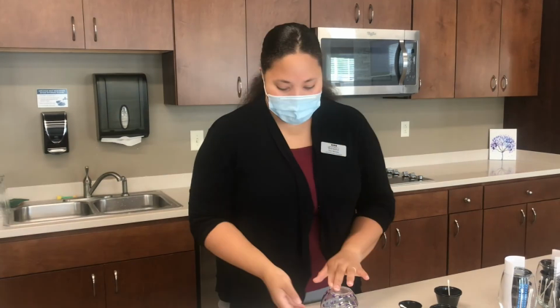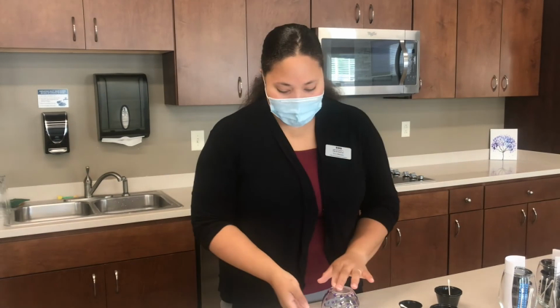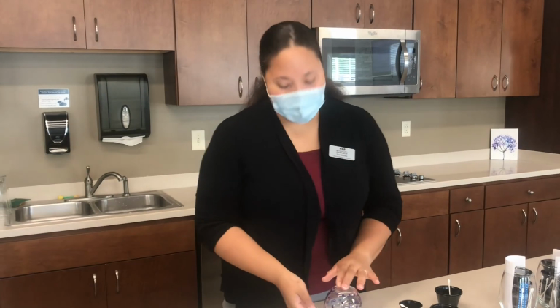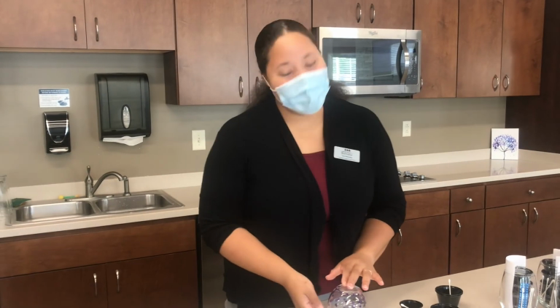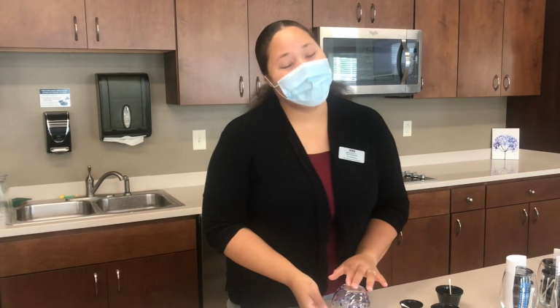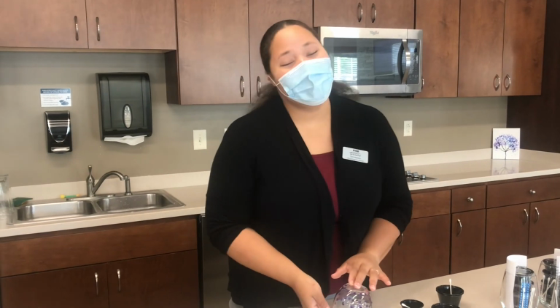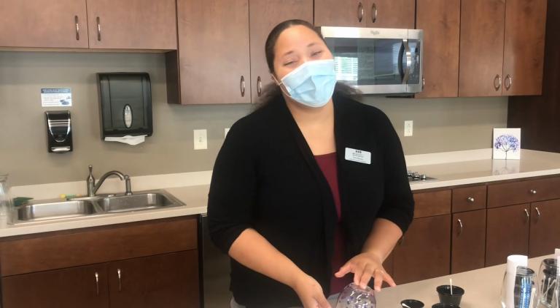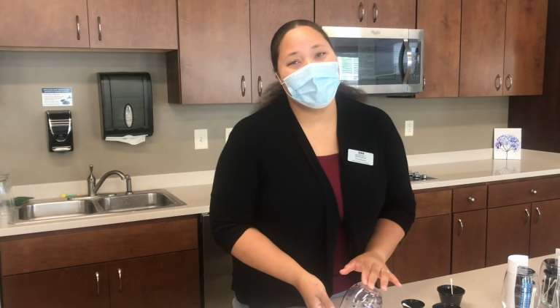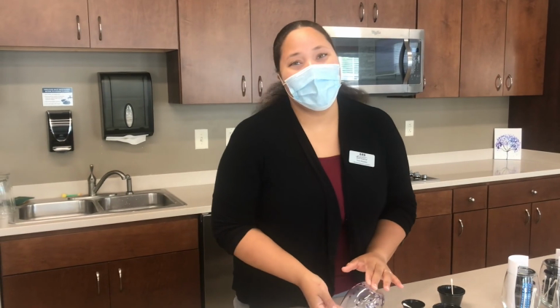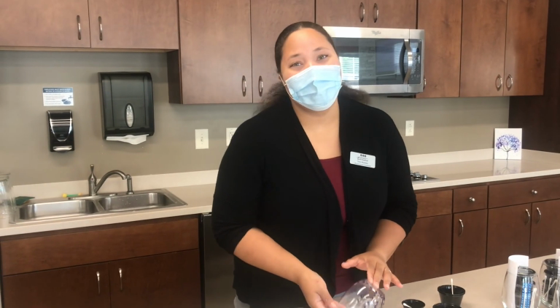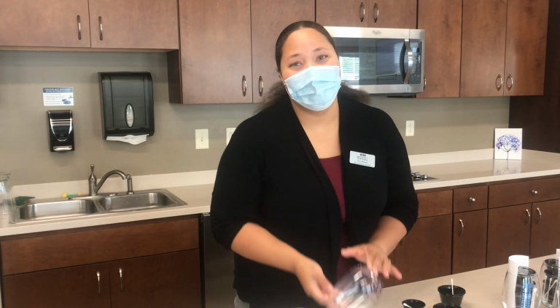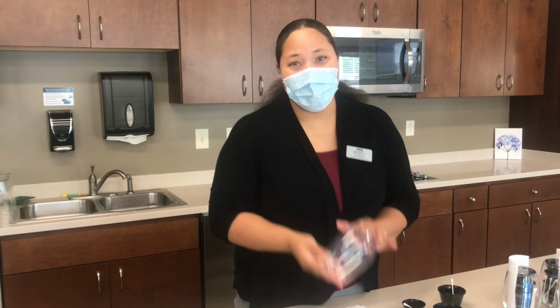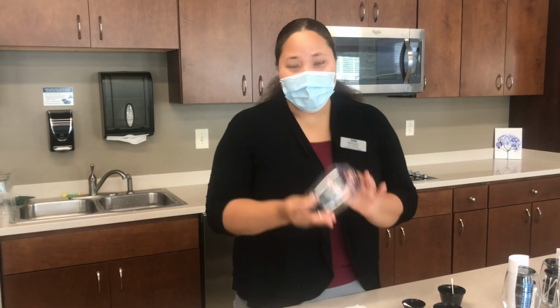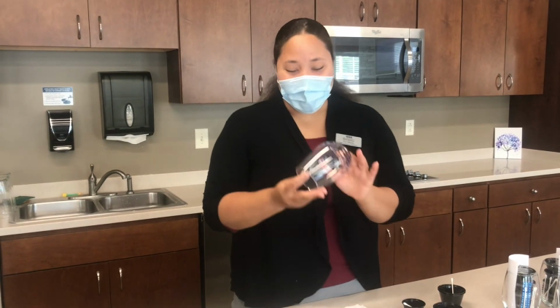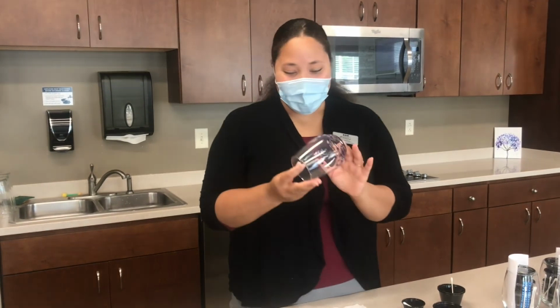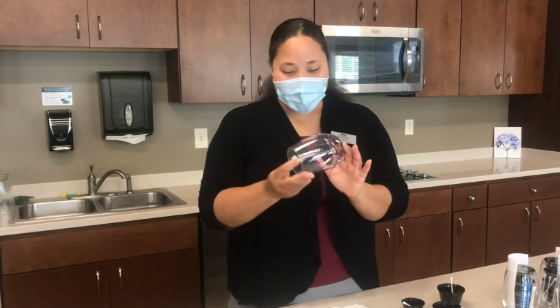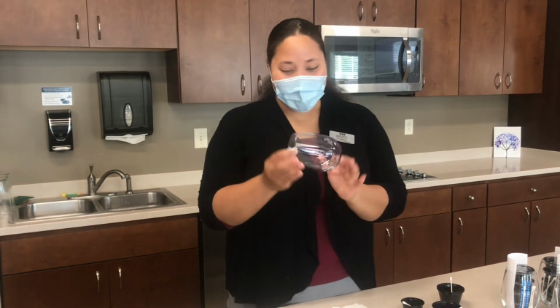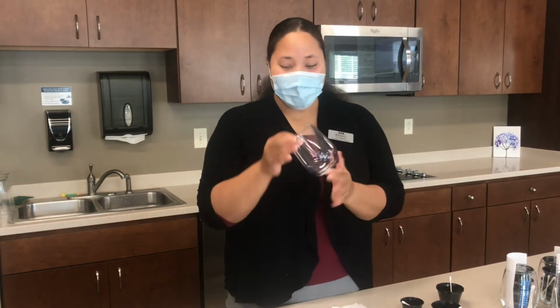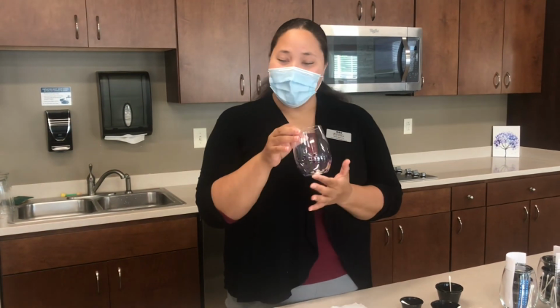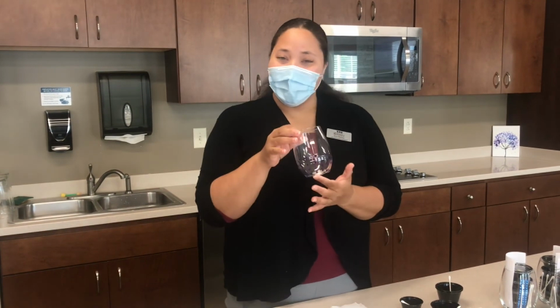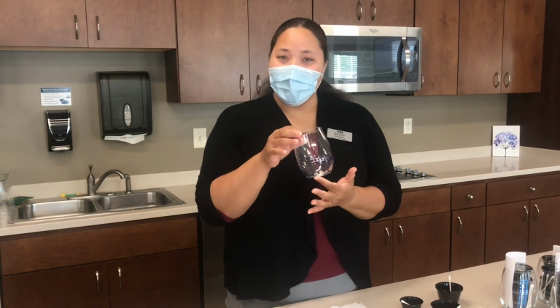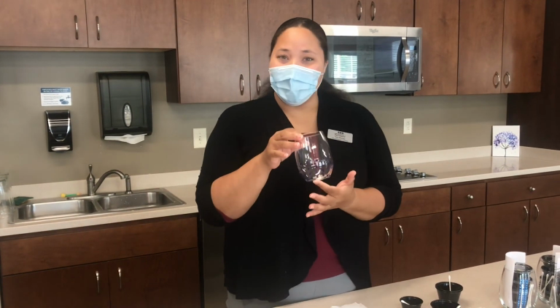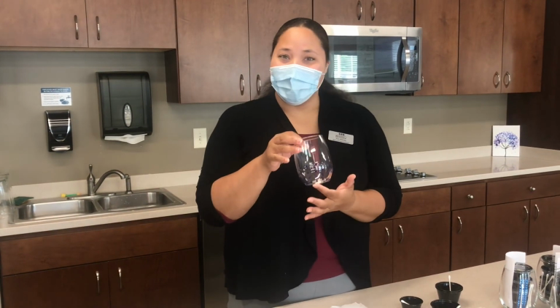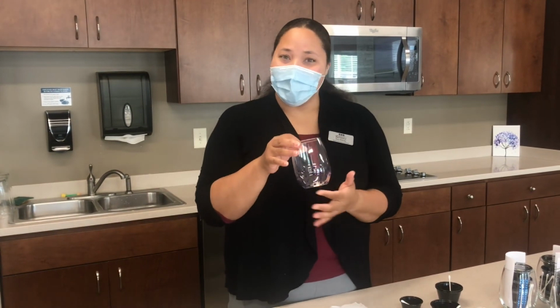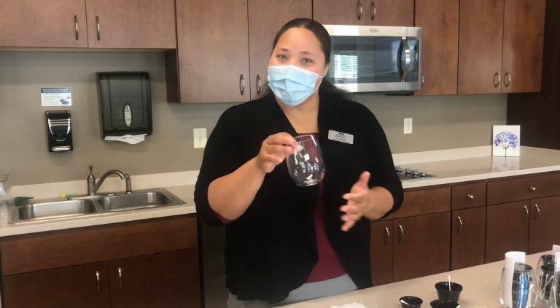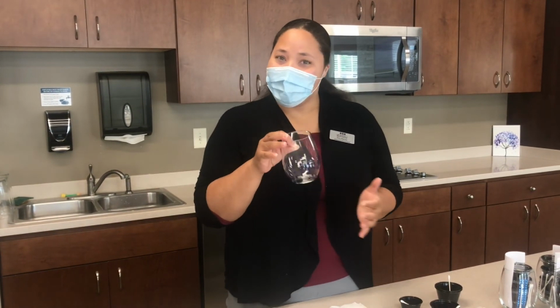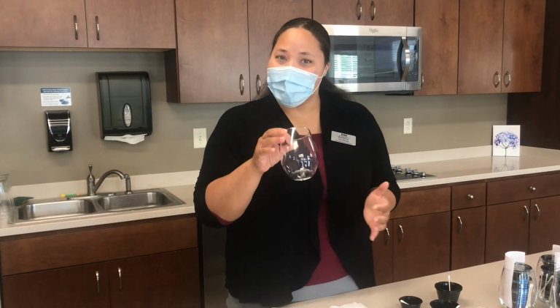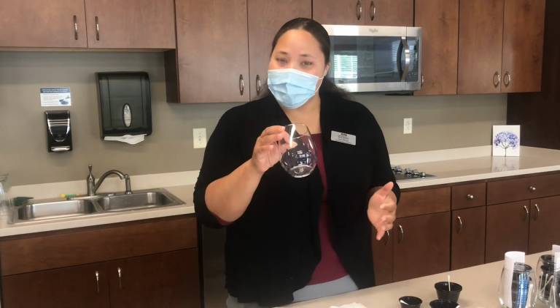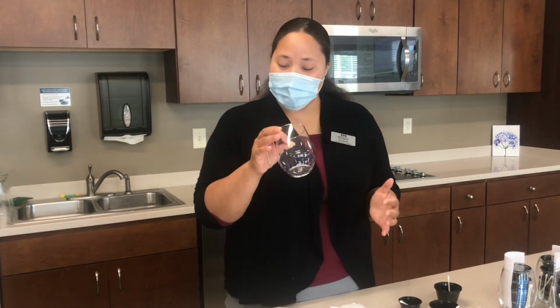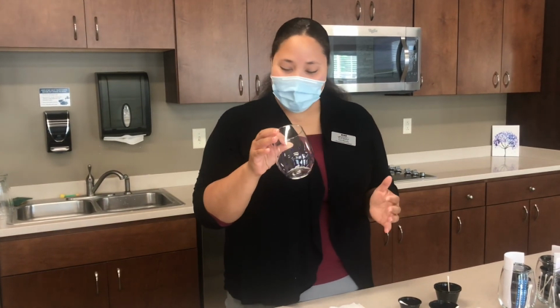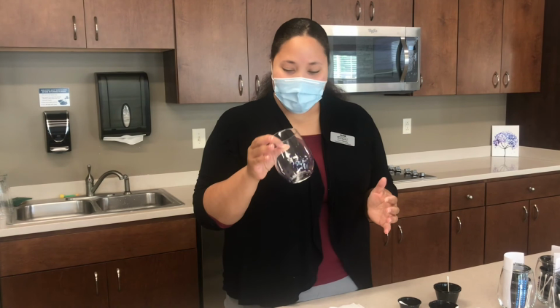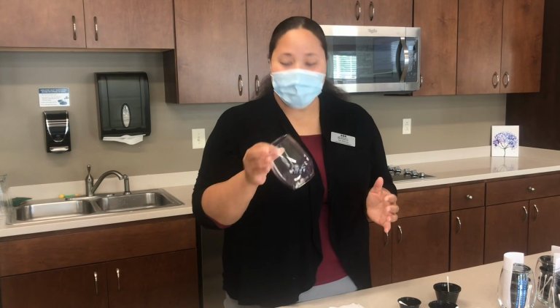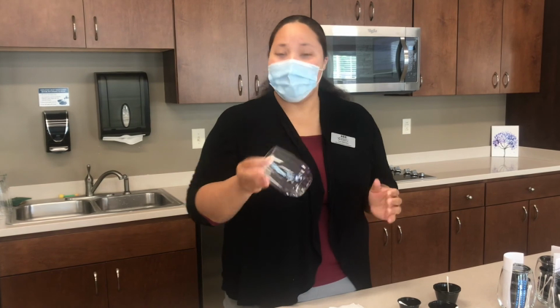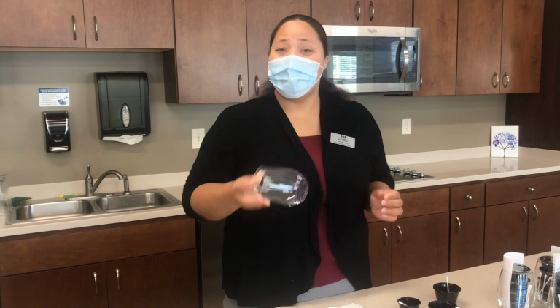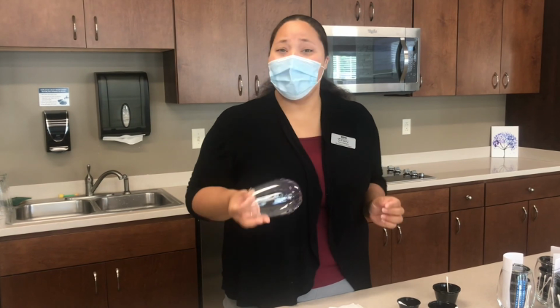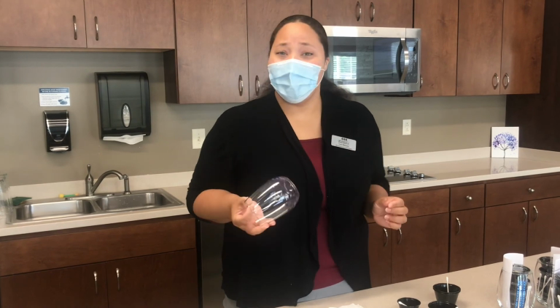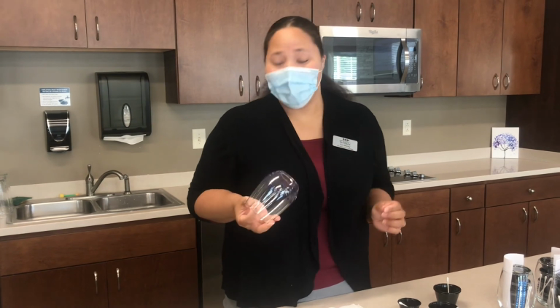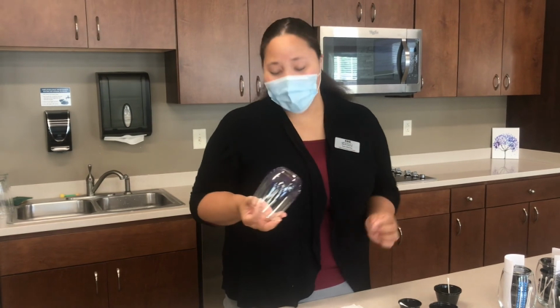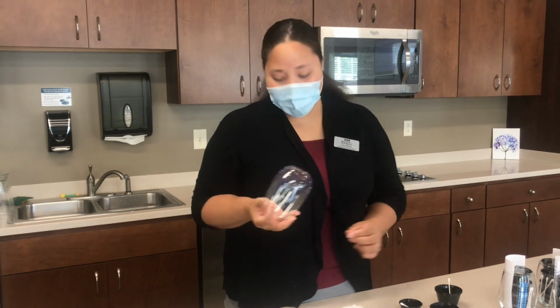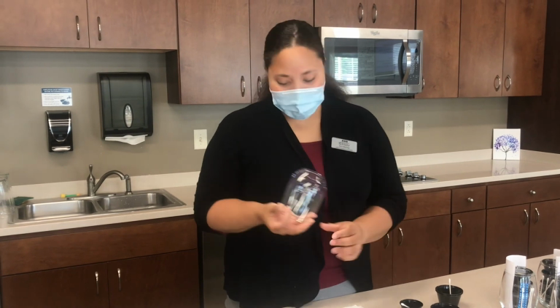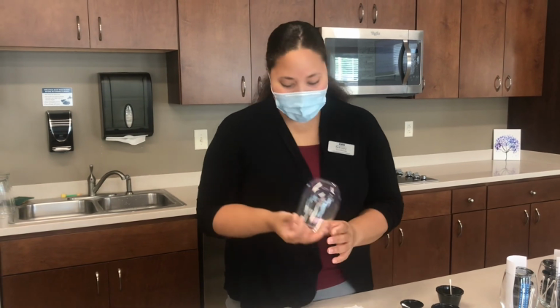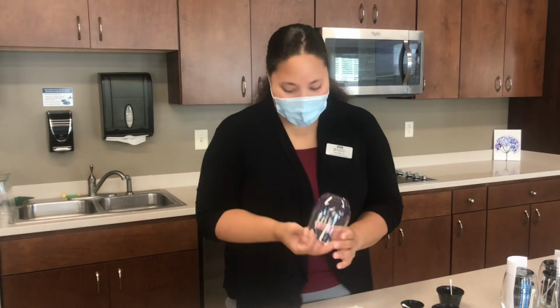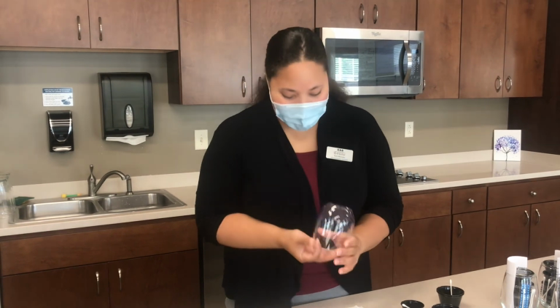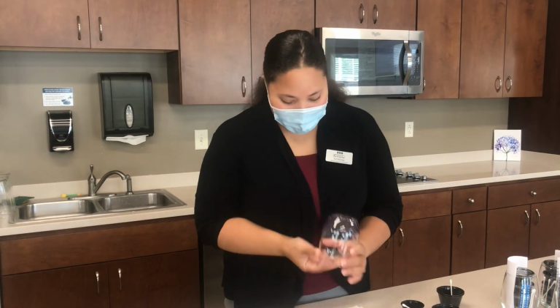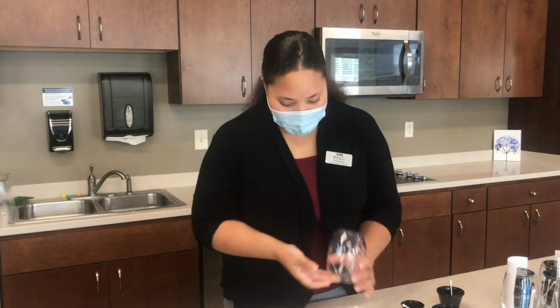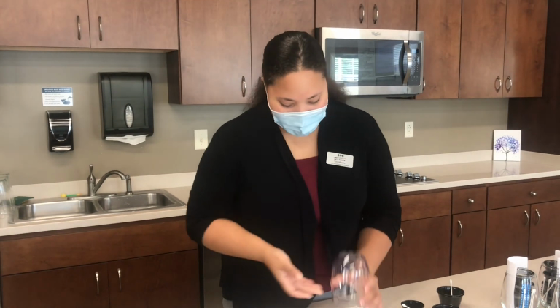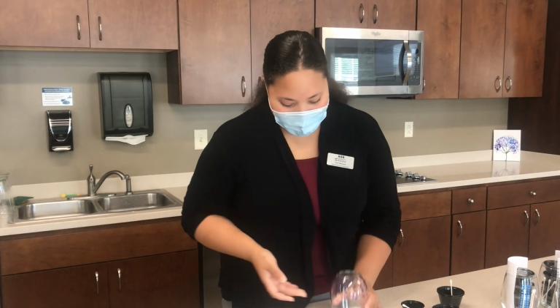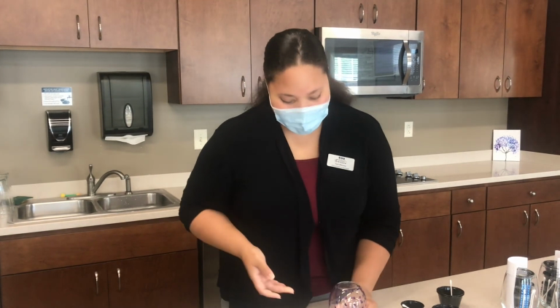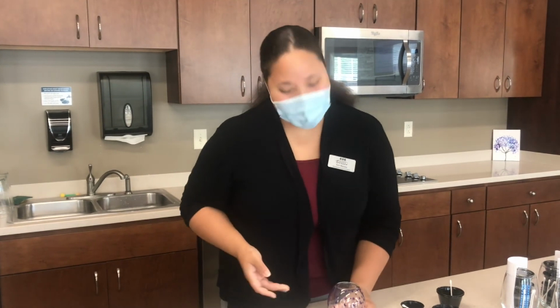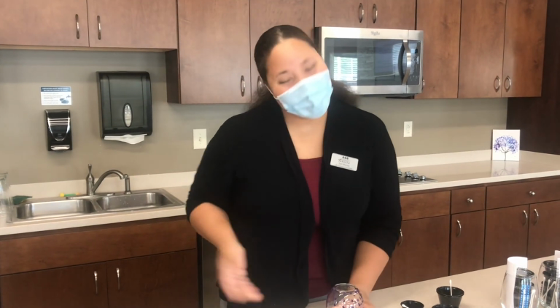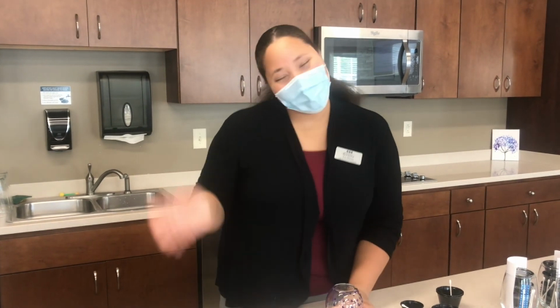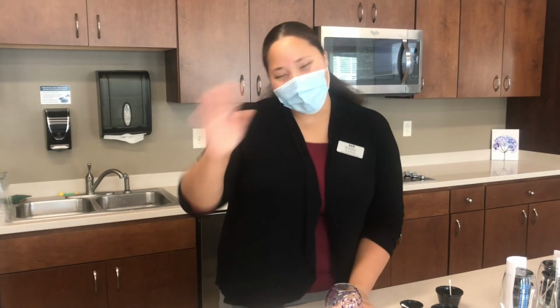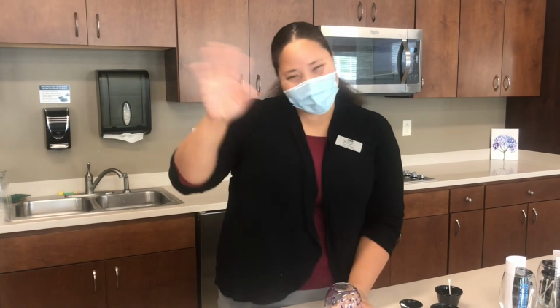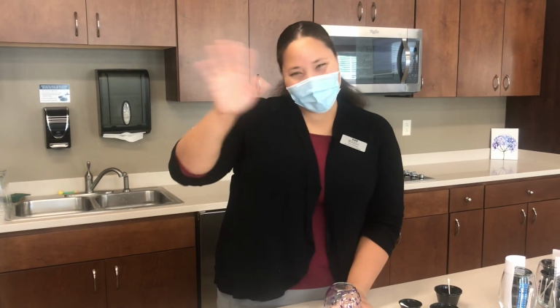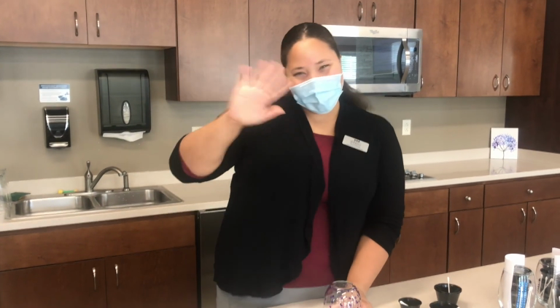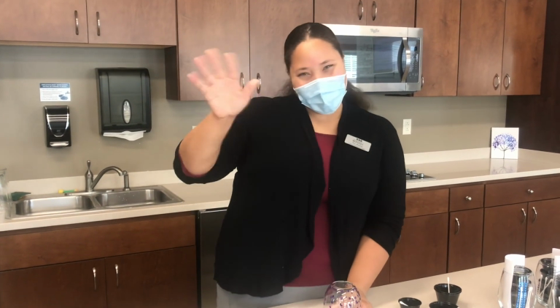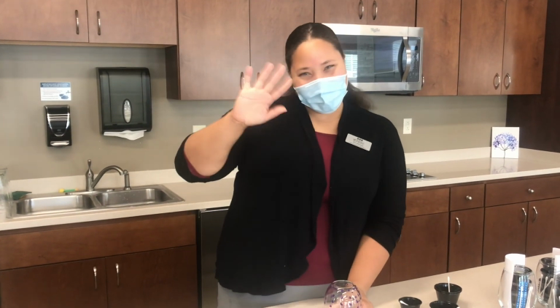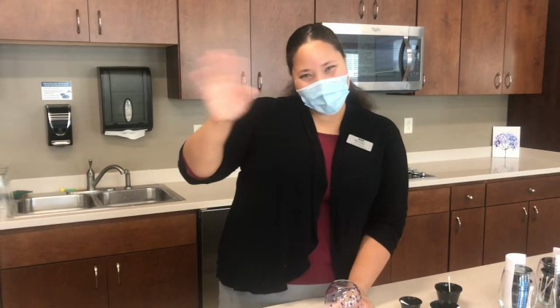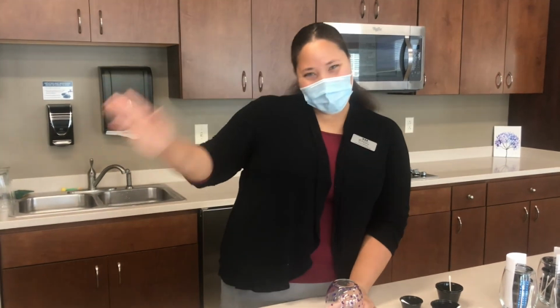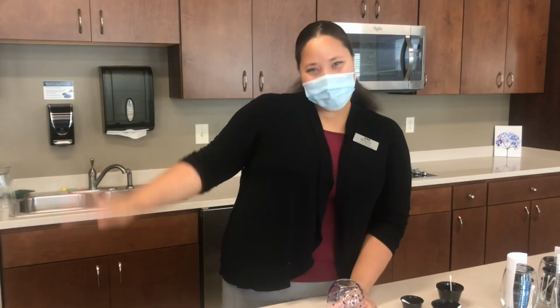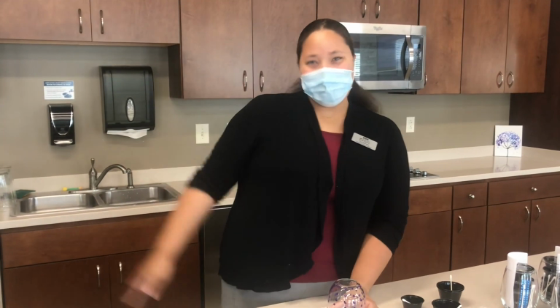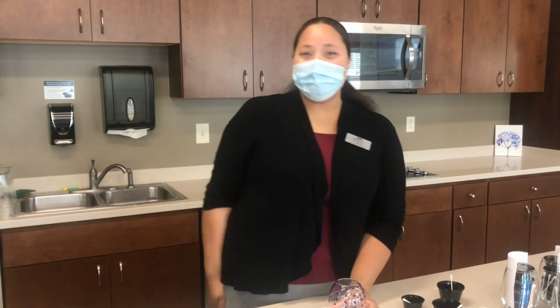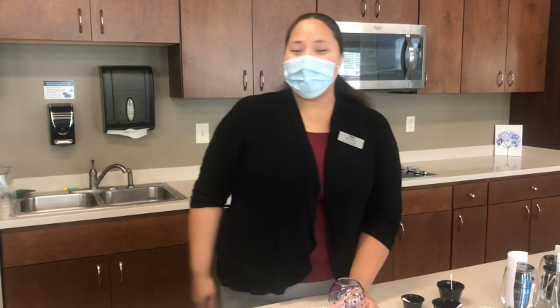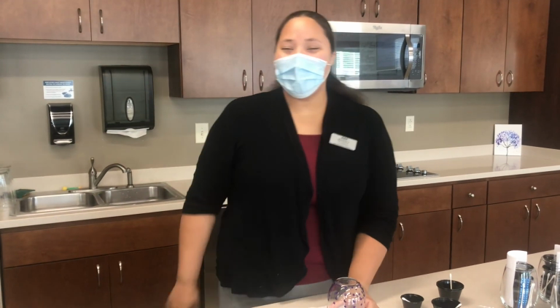I hope you guys have fun with these and let's drink from them together when we all get to be together again. See you next time. Bye!